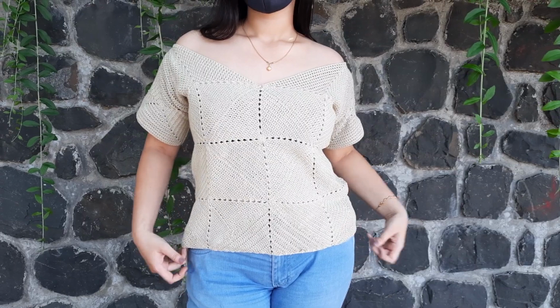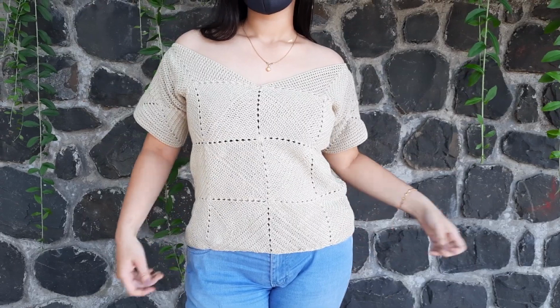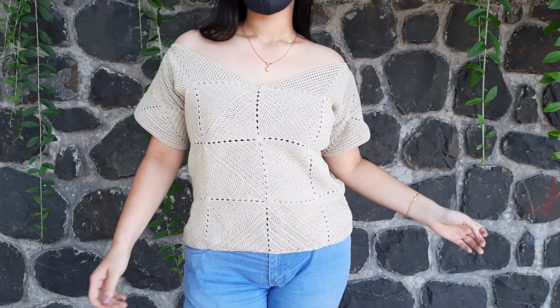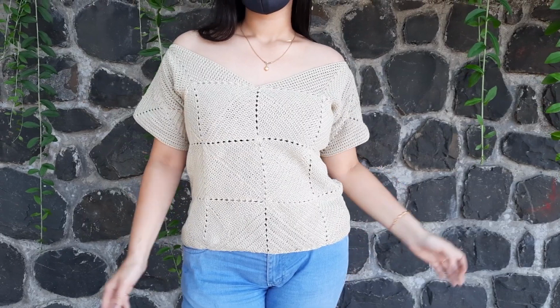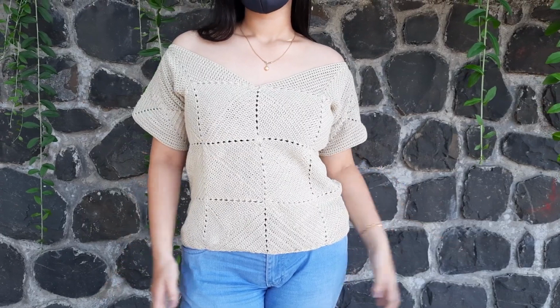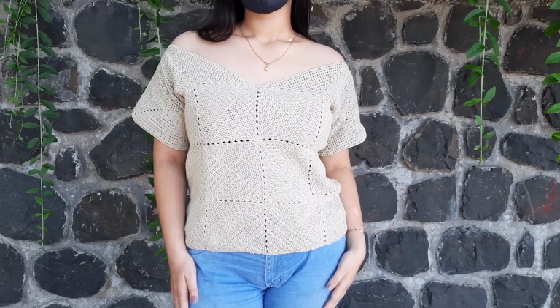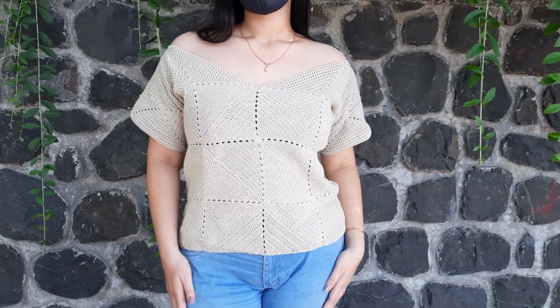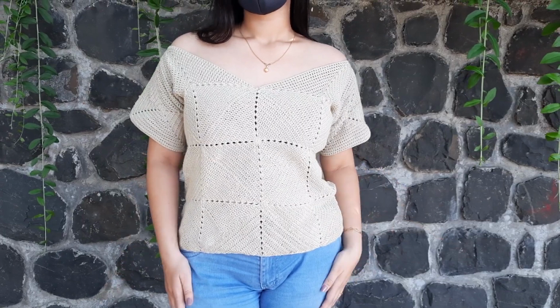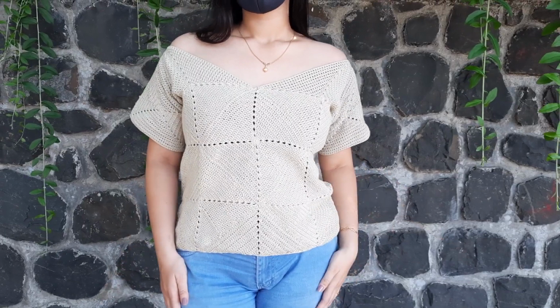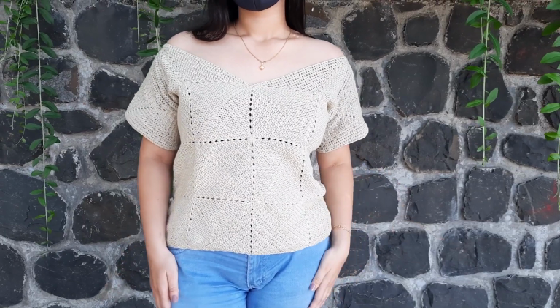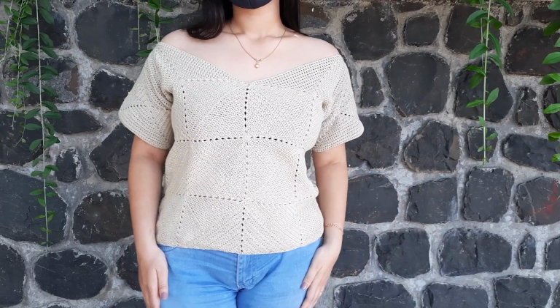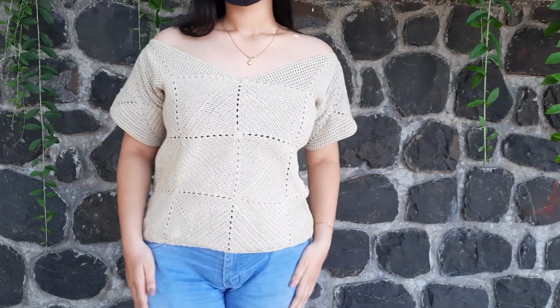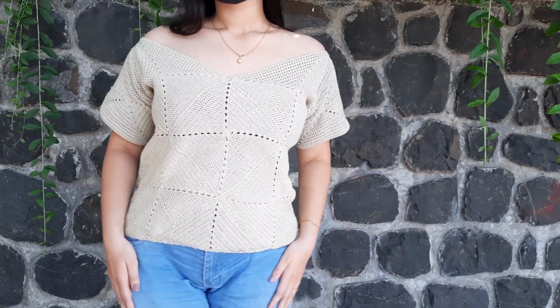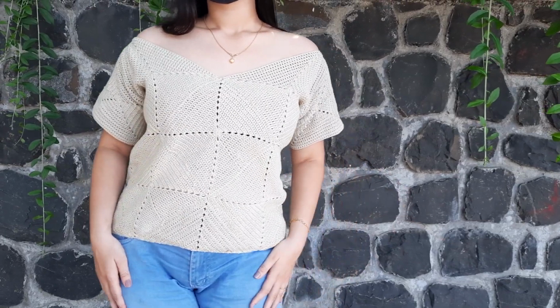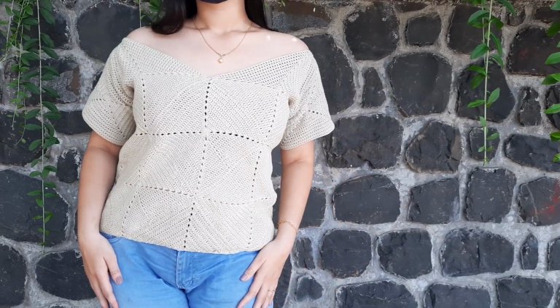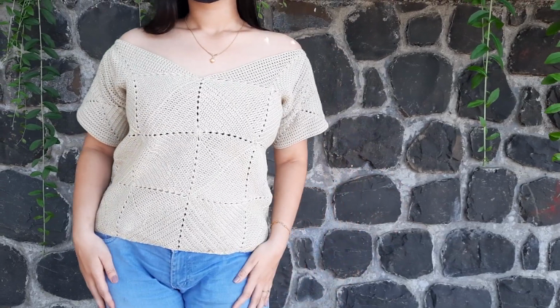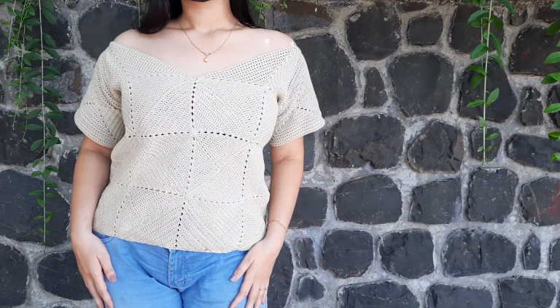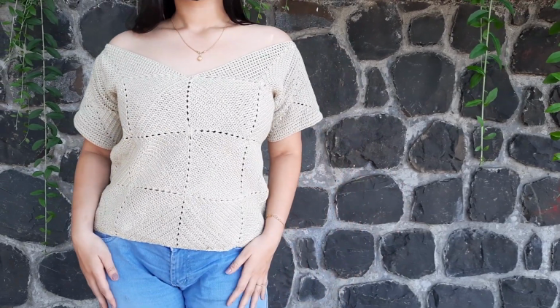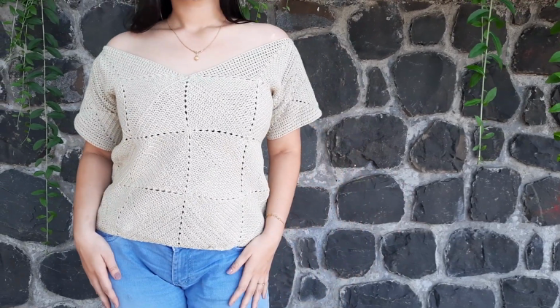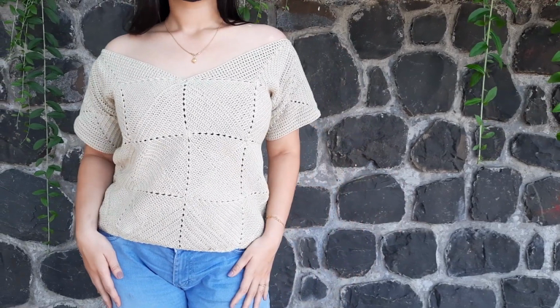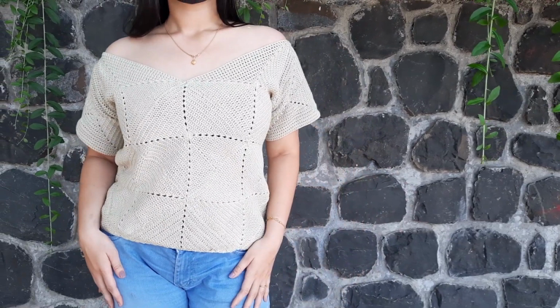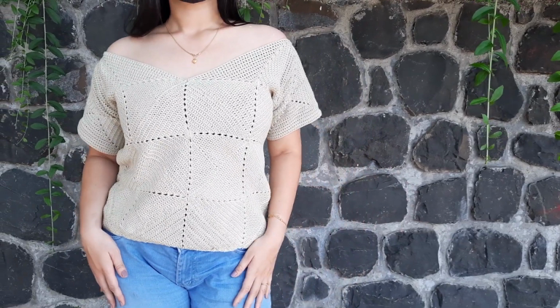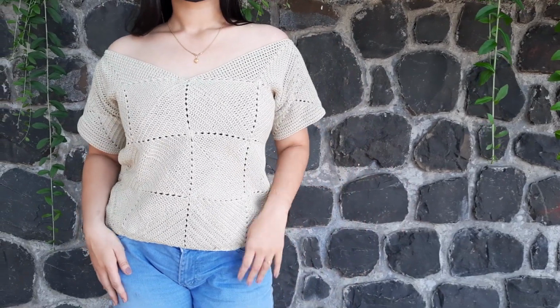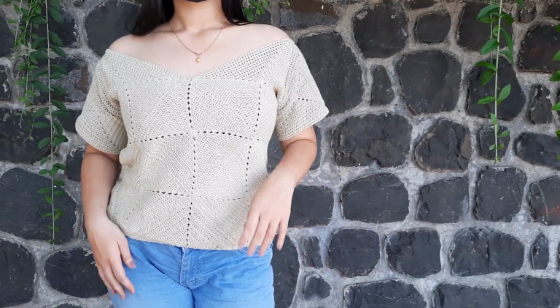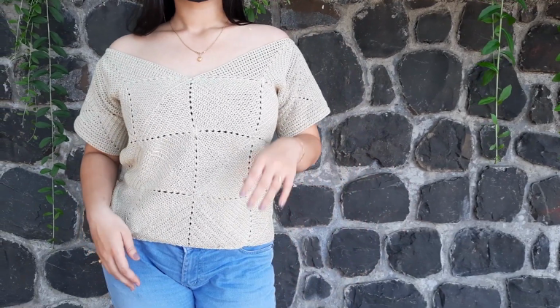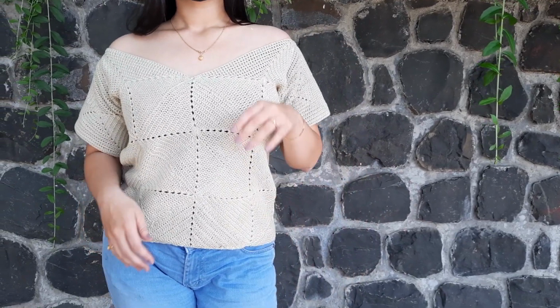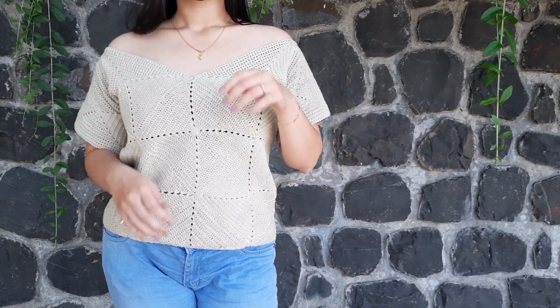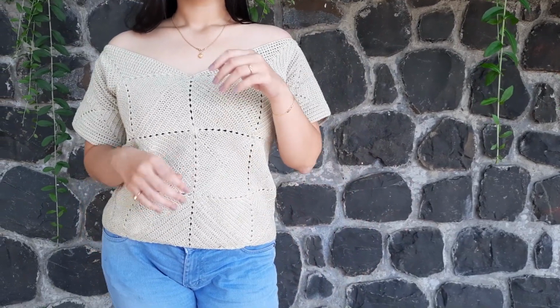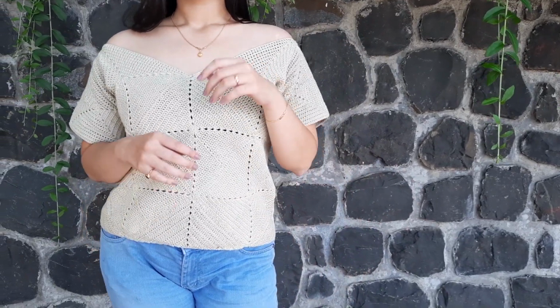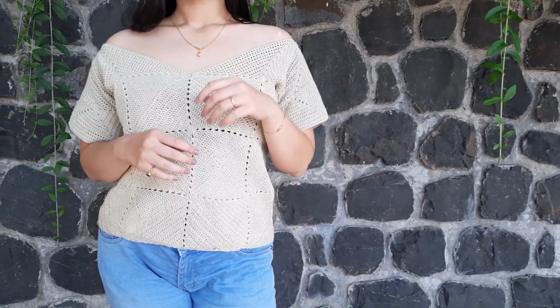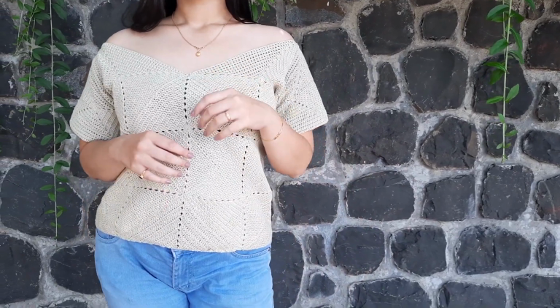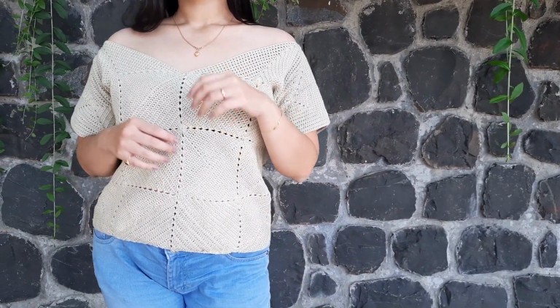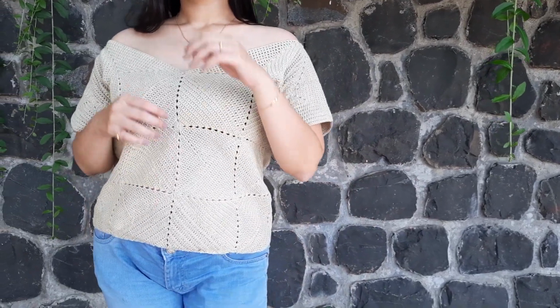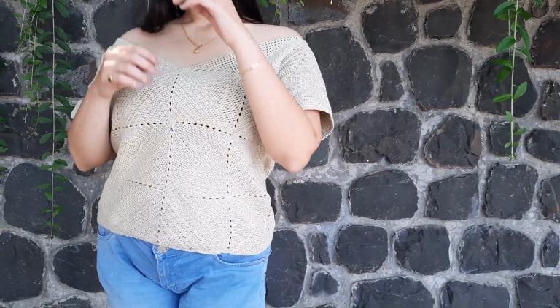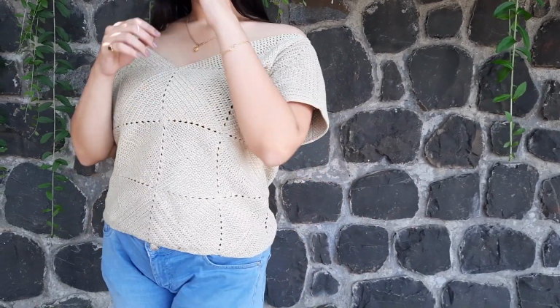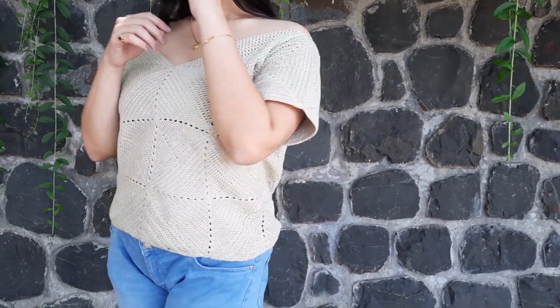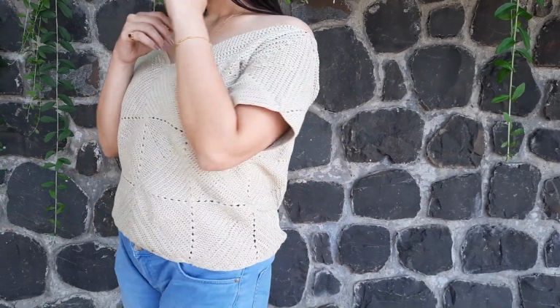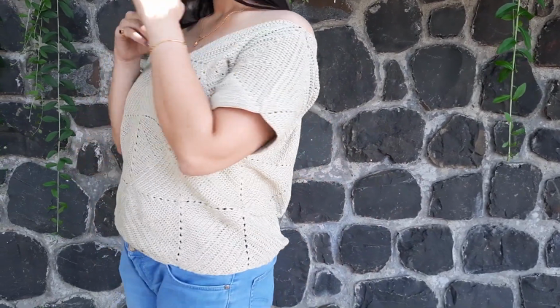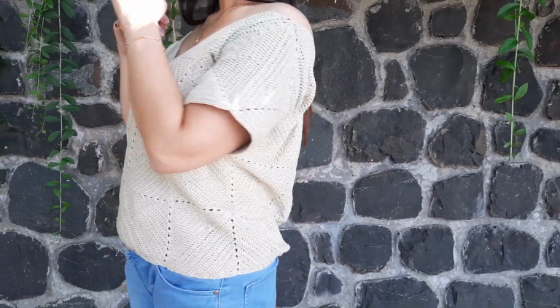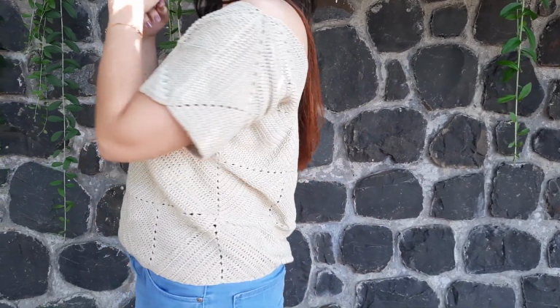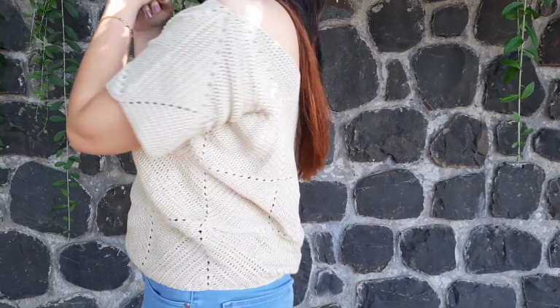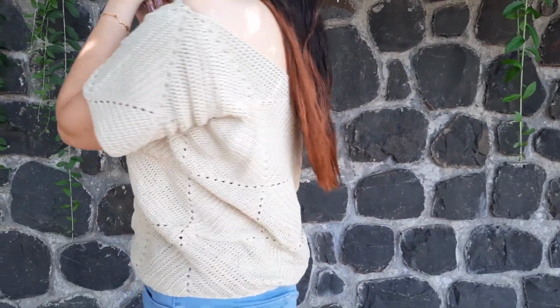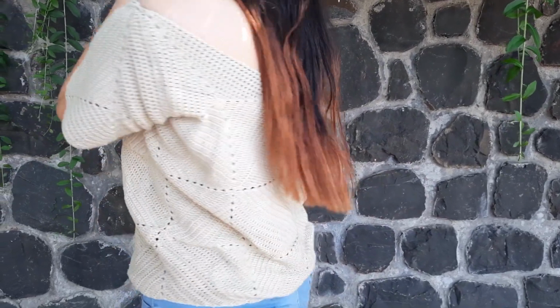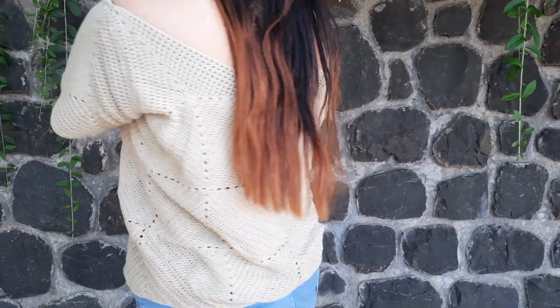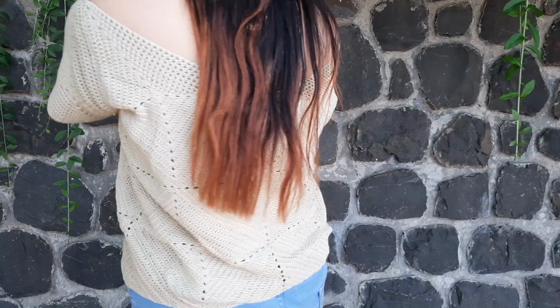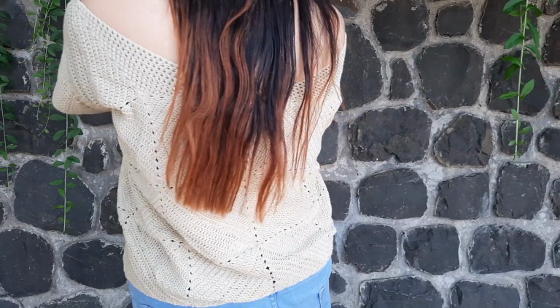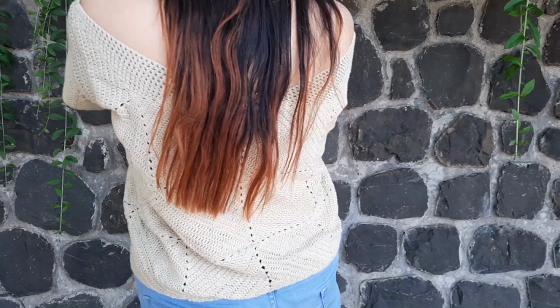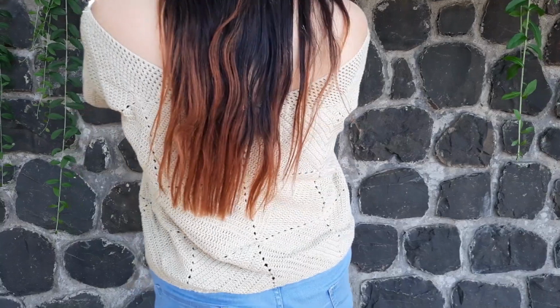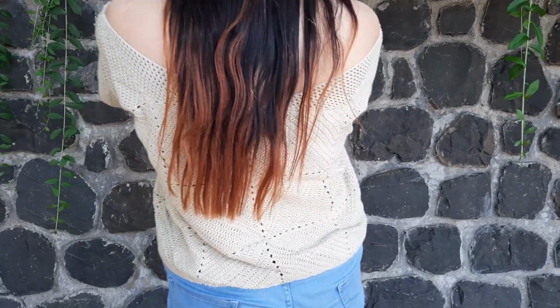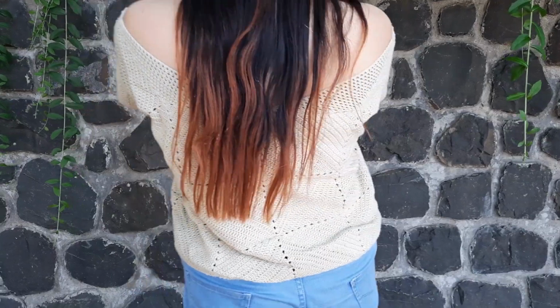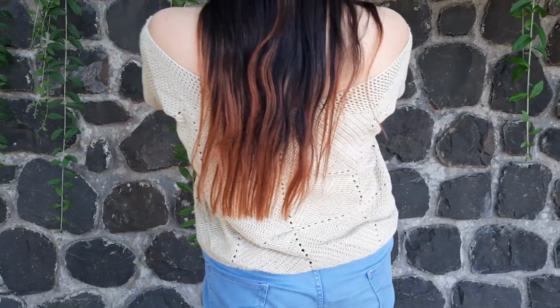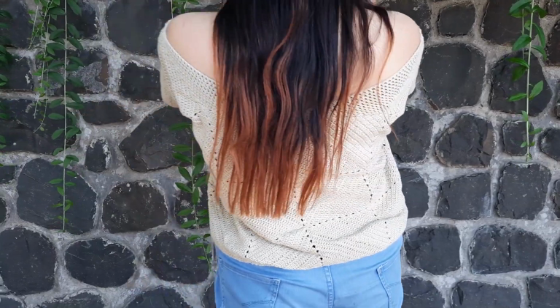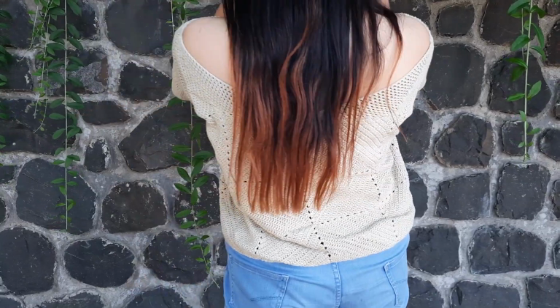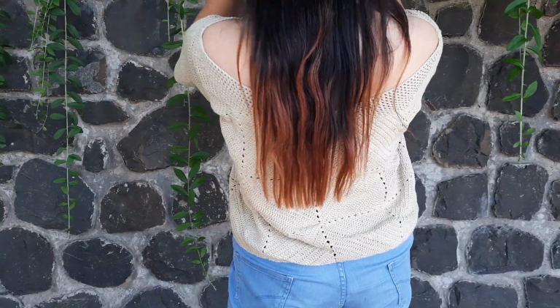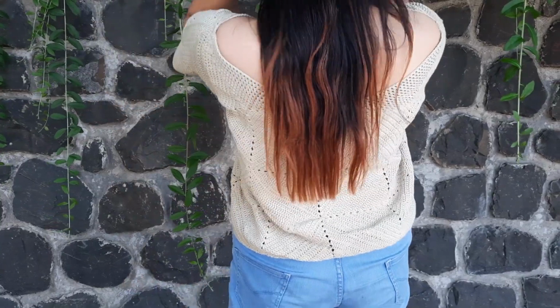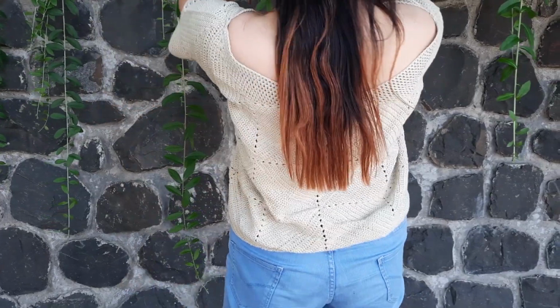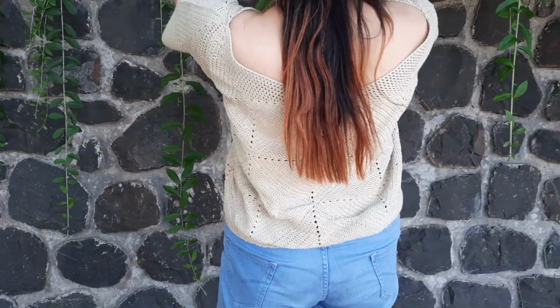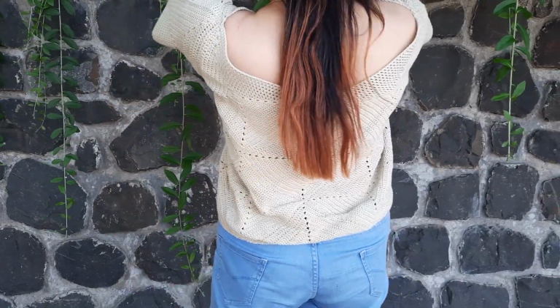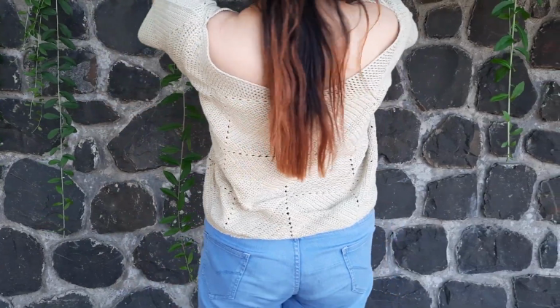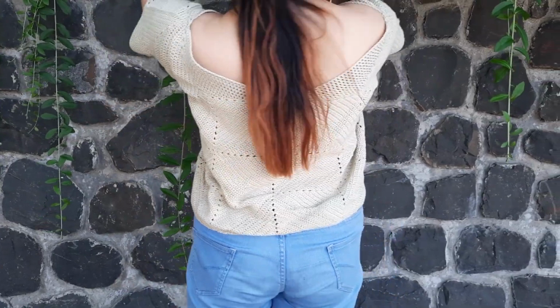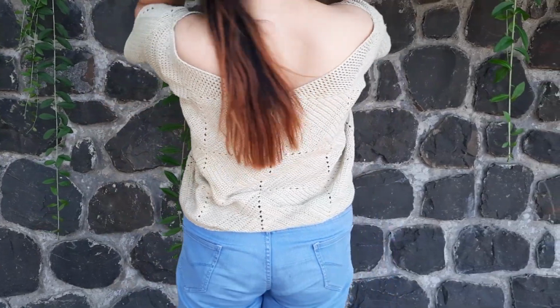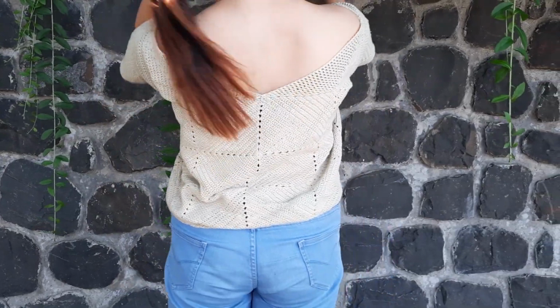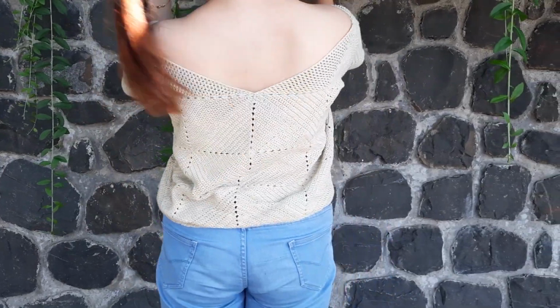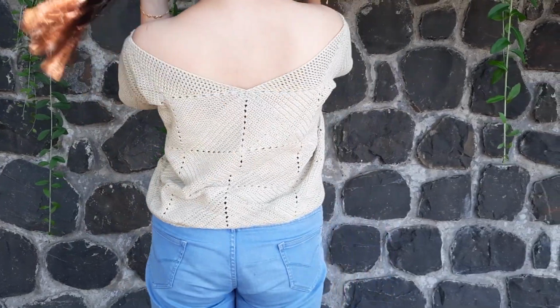Hello! Welcome back to my channel. Today we are going to learn how to make this beautiful solid granny square top.